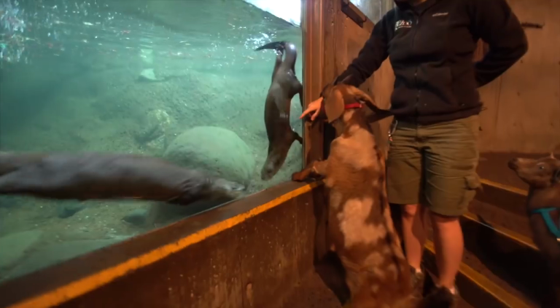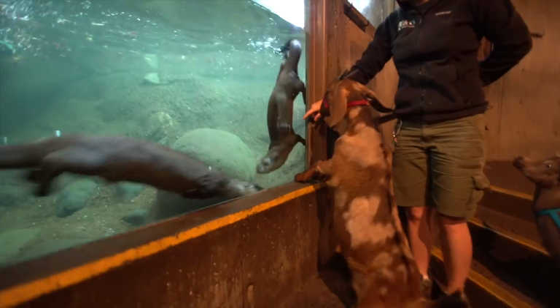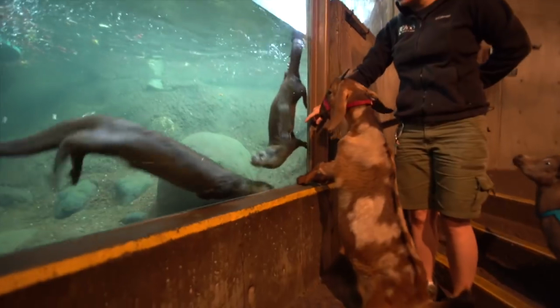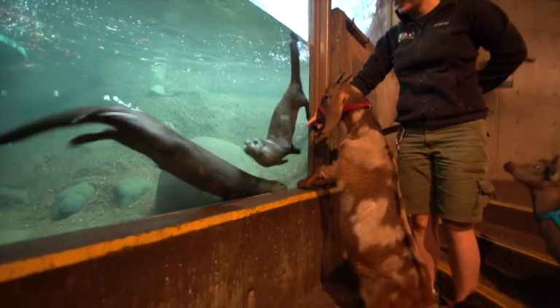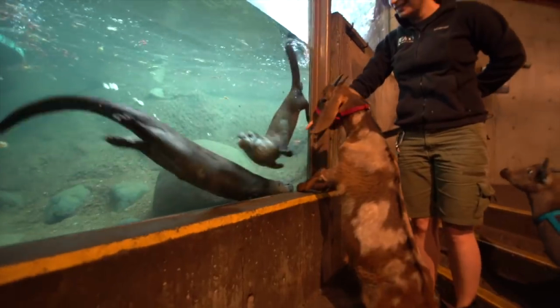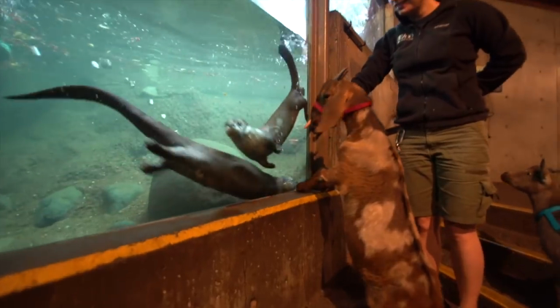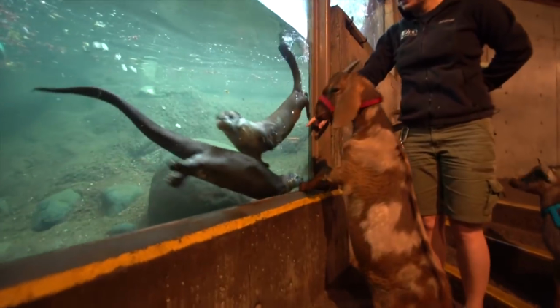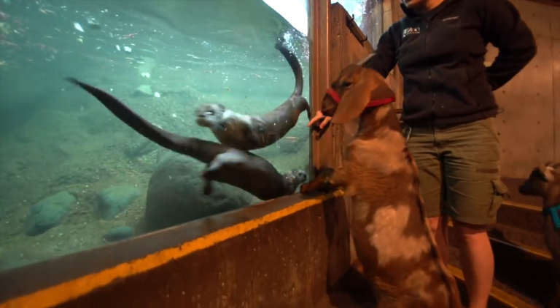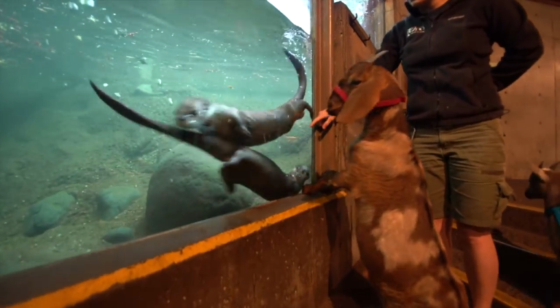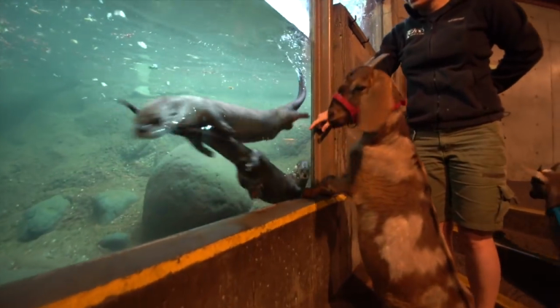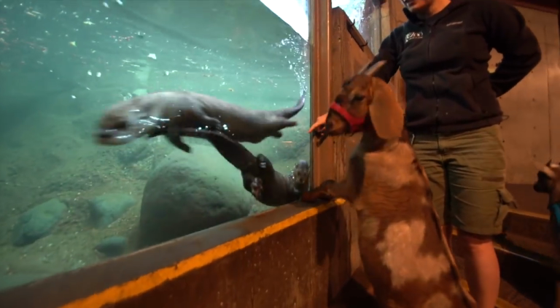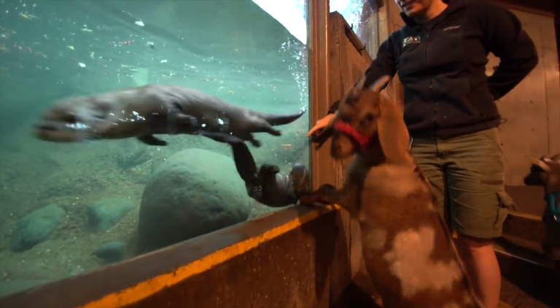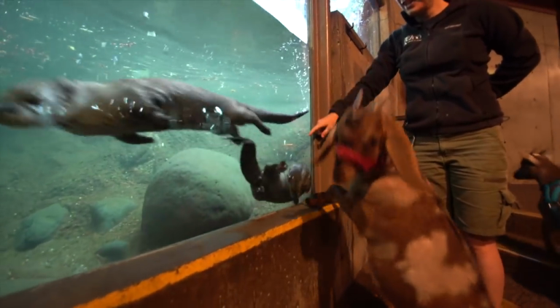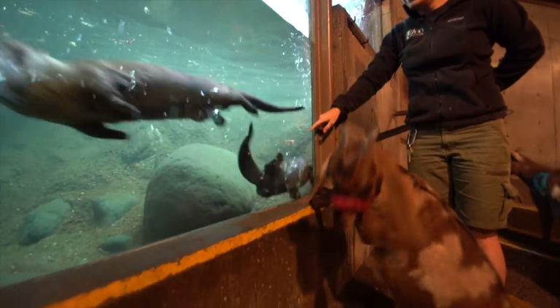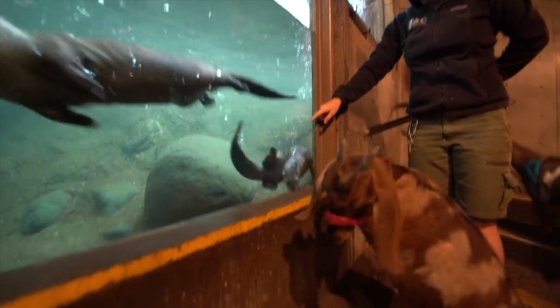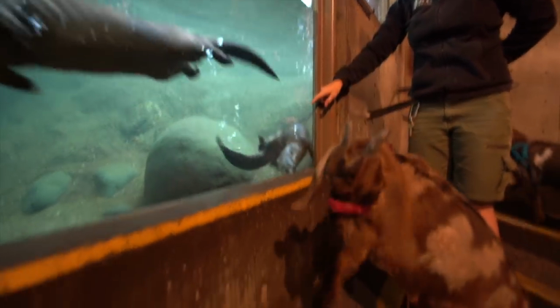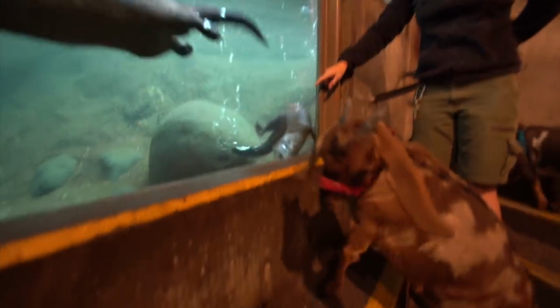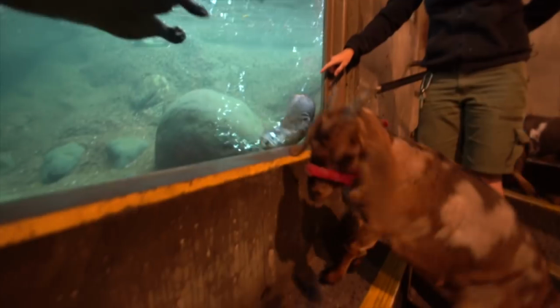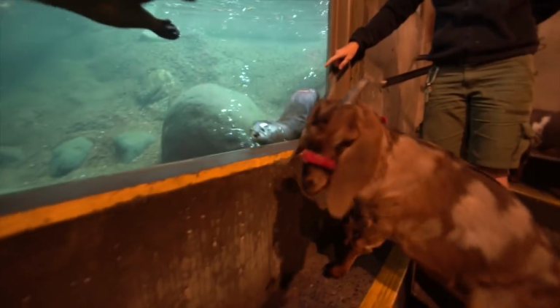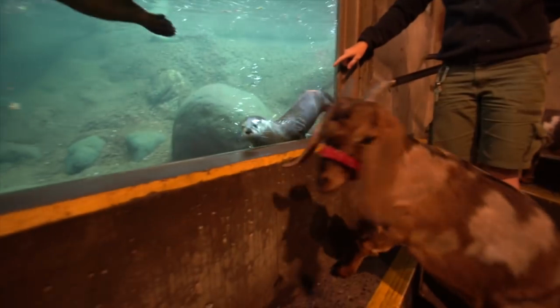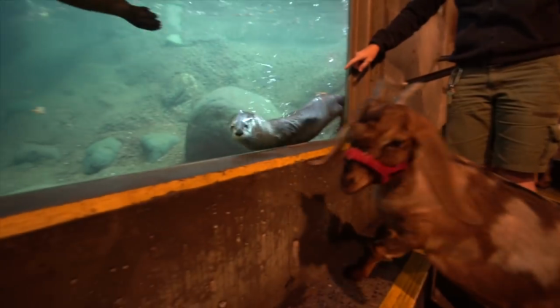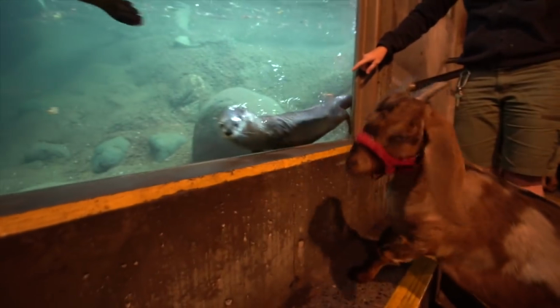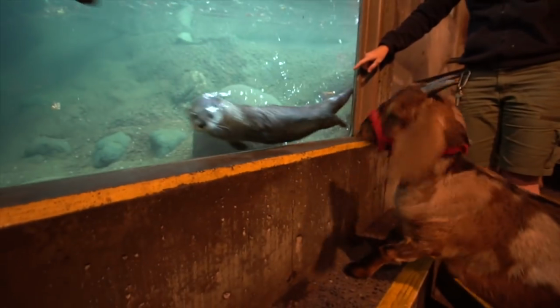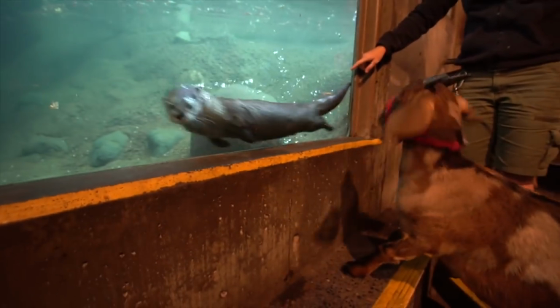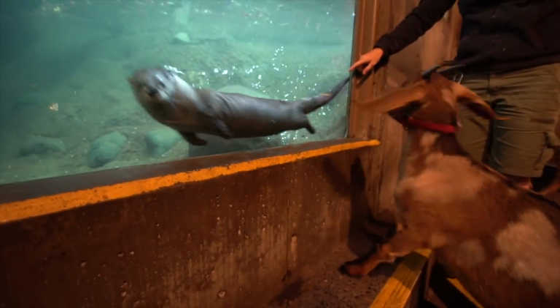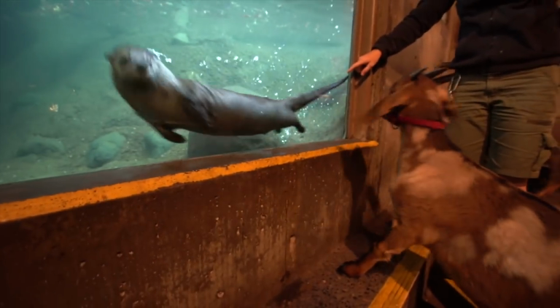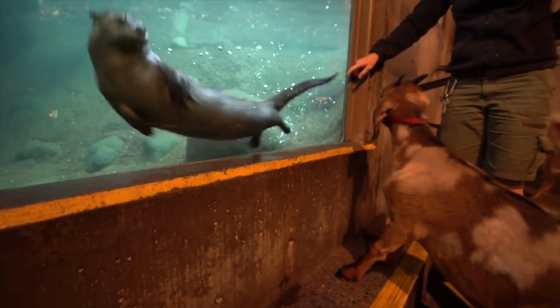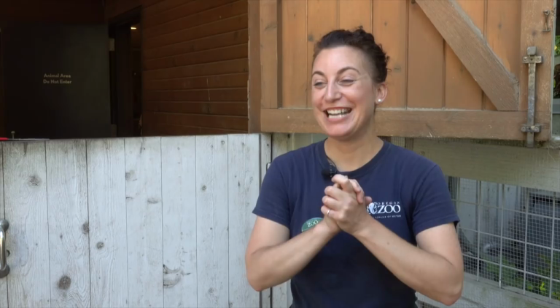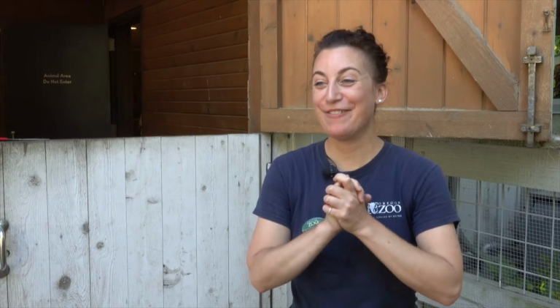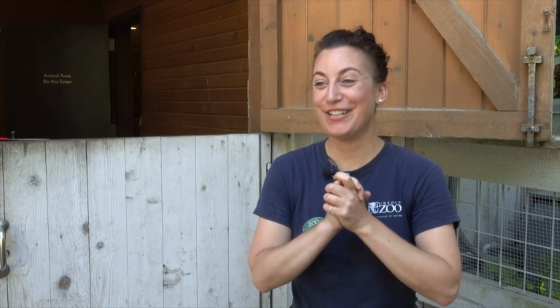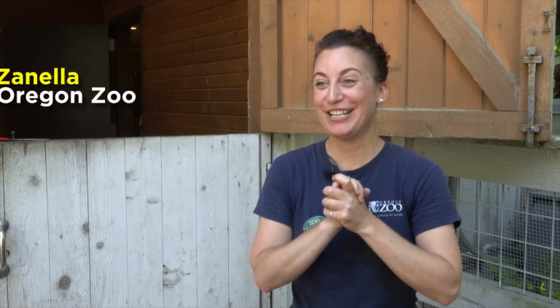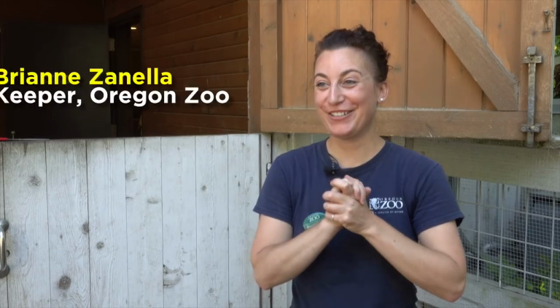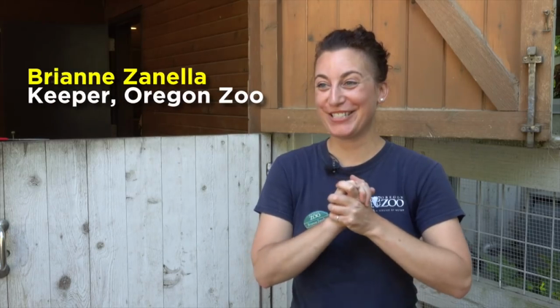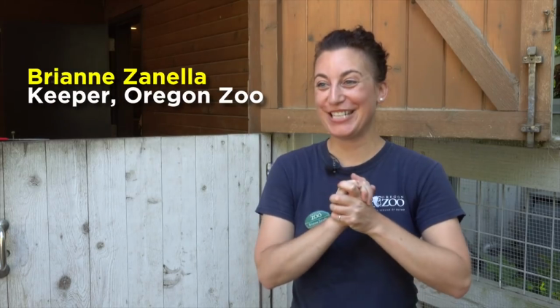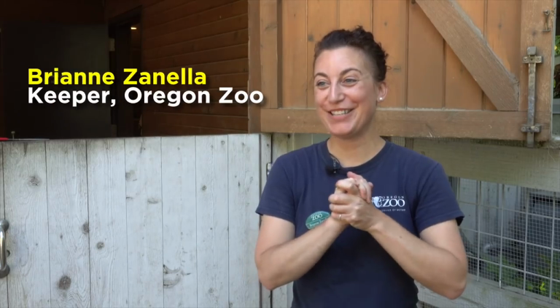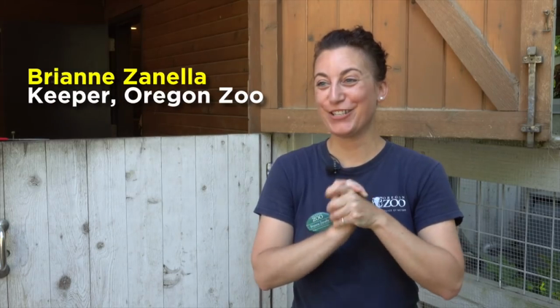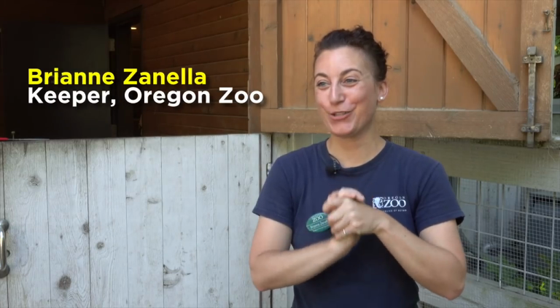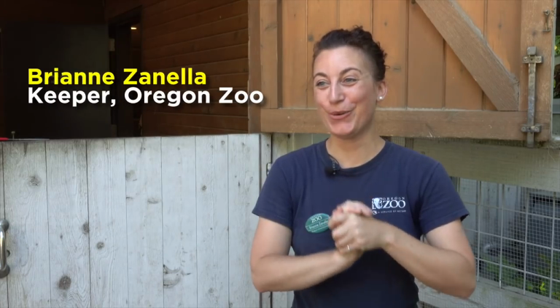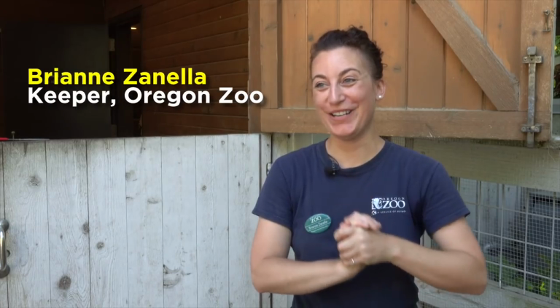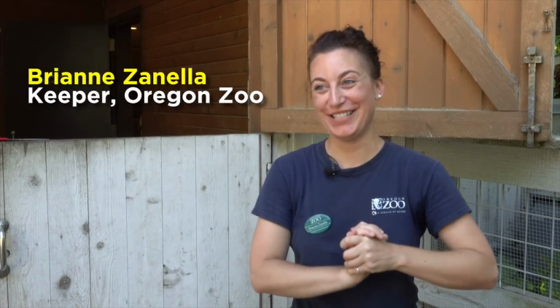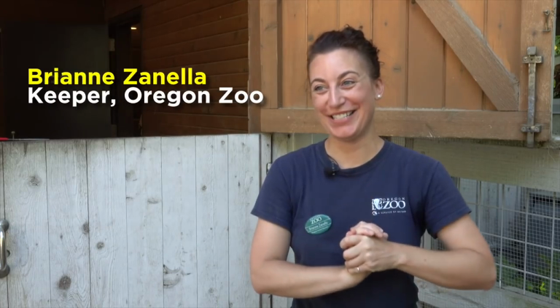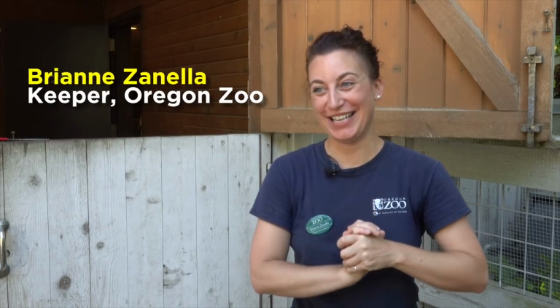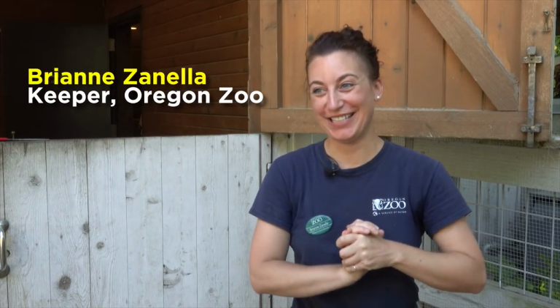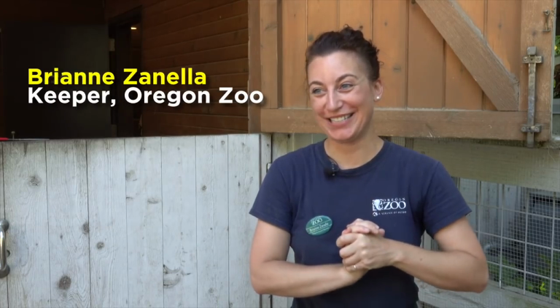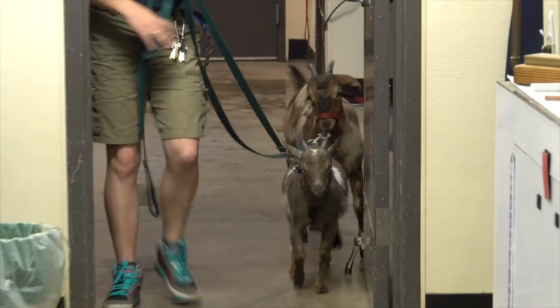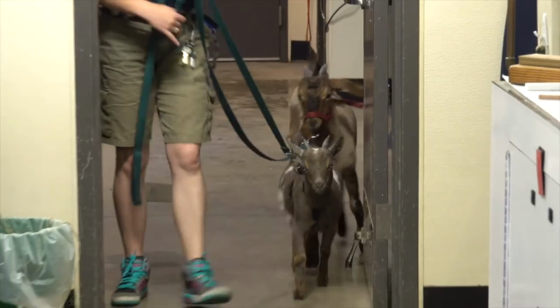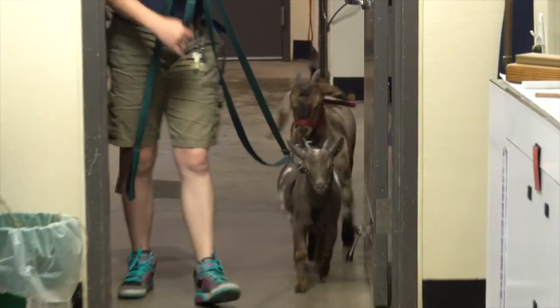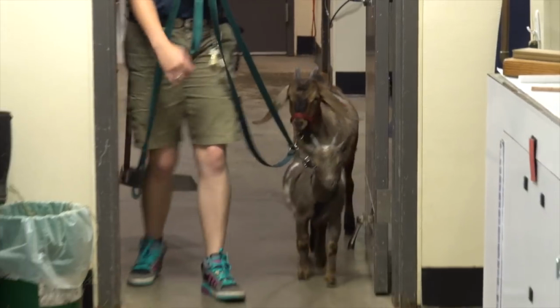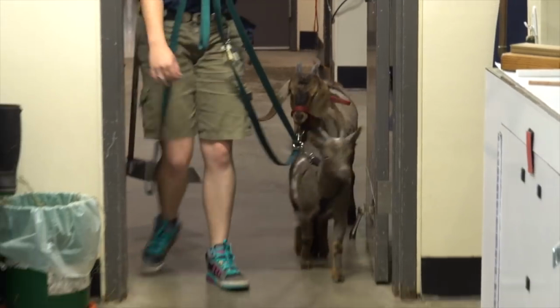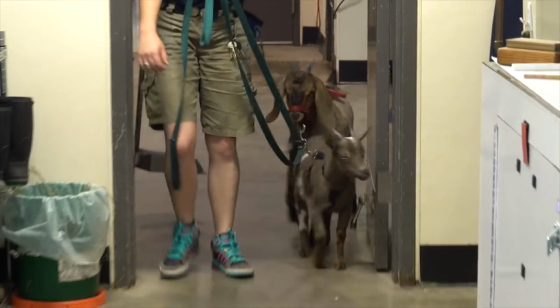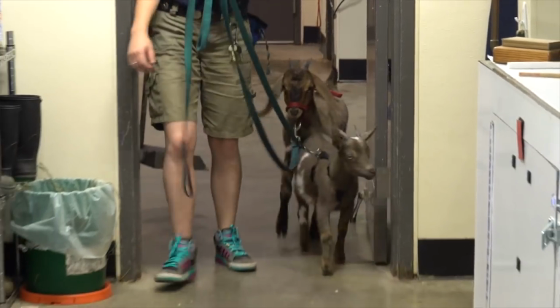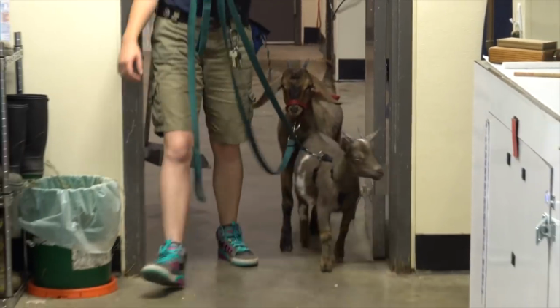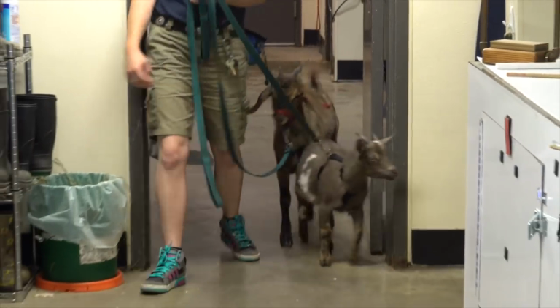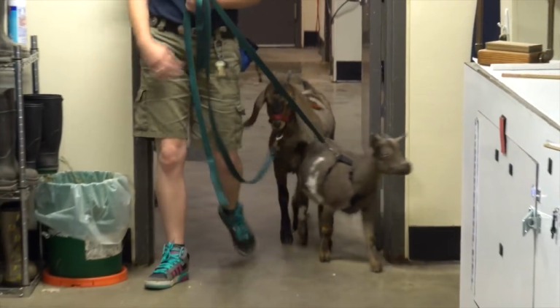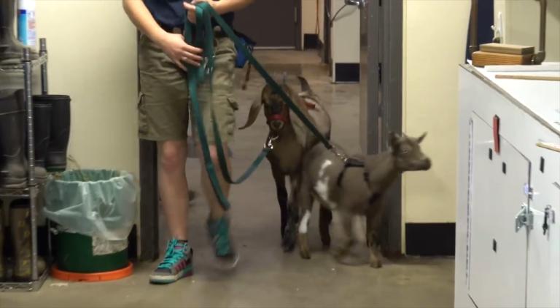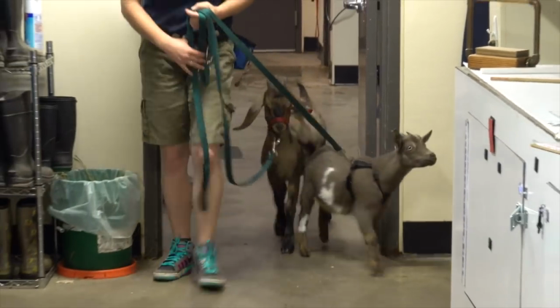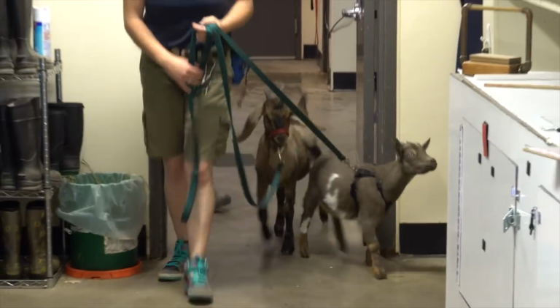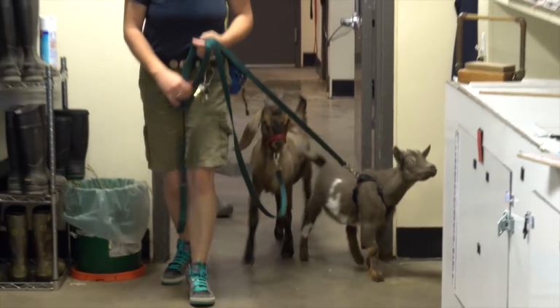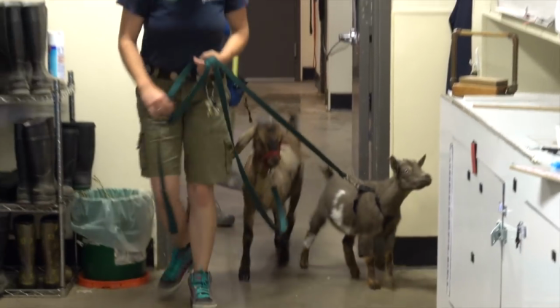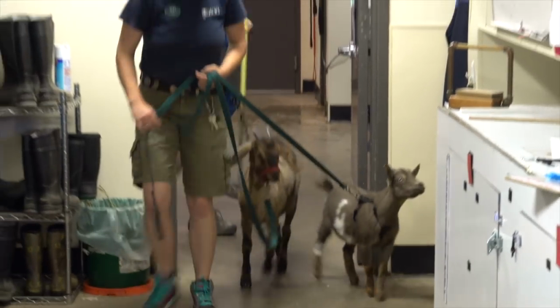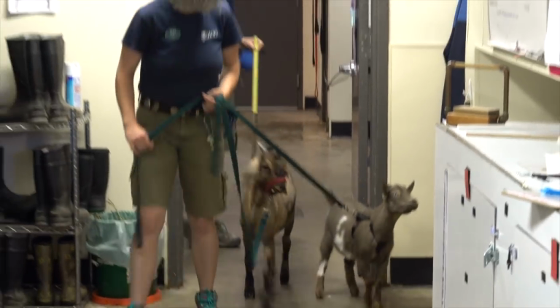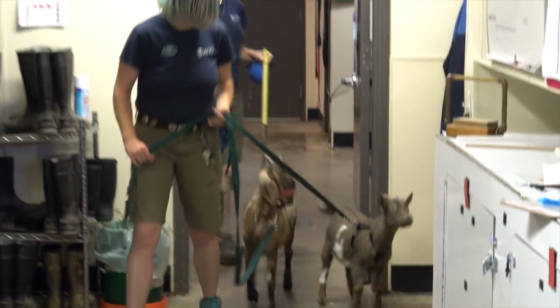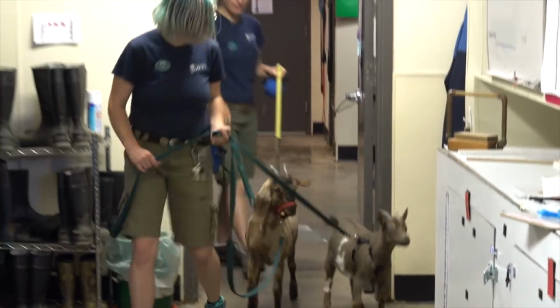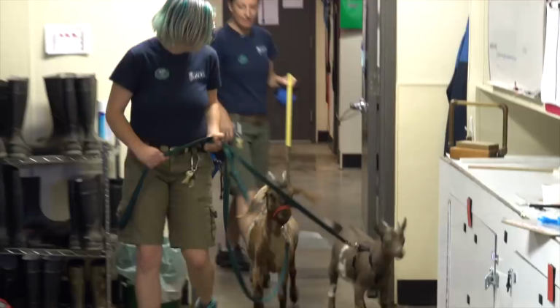And sometimes they meet the other animals. Today we're going to go see the tortoises.